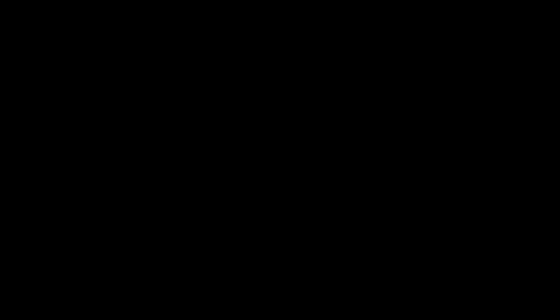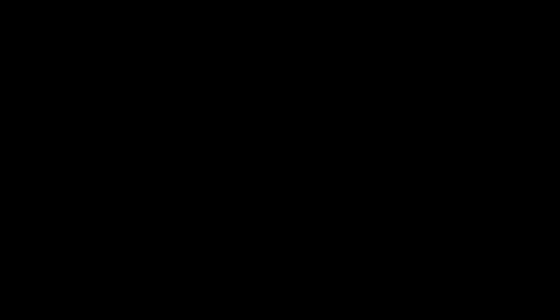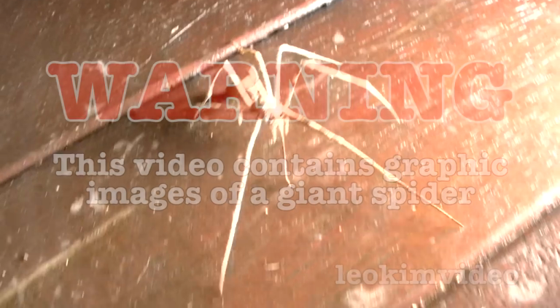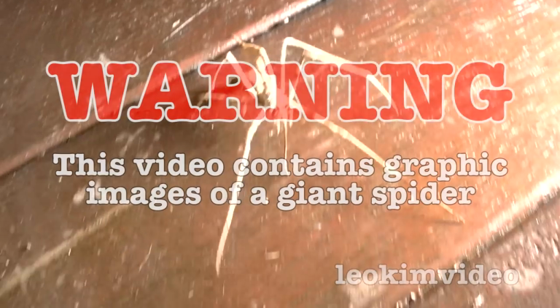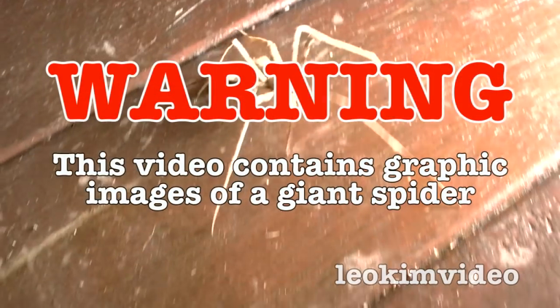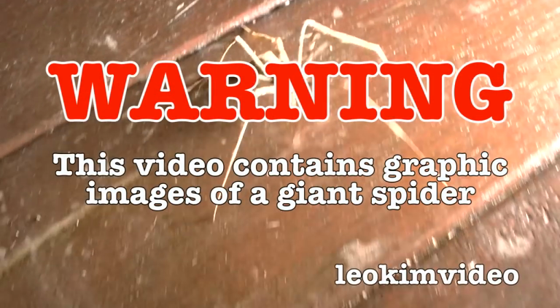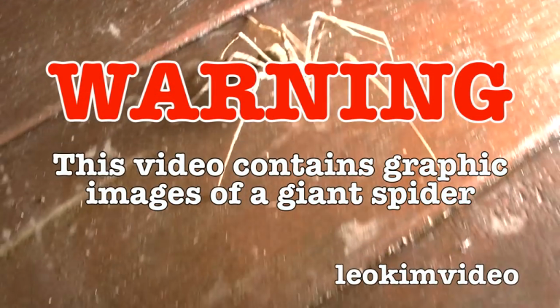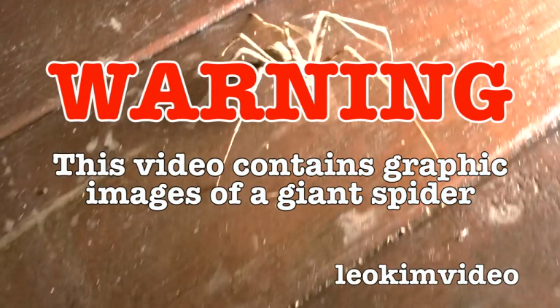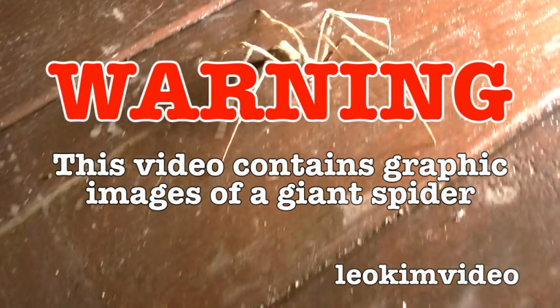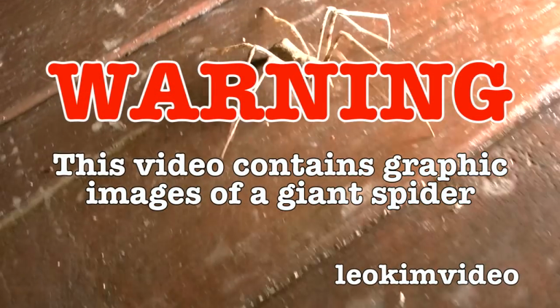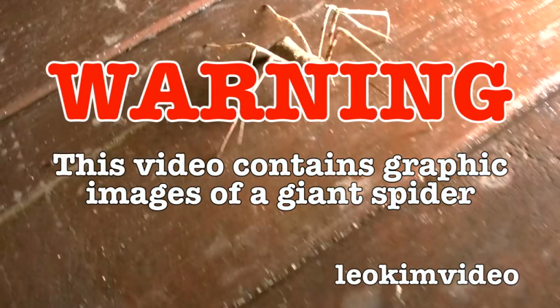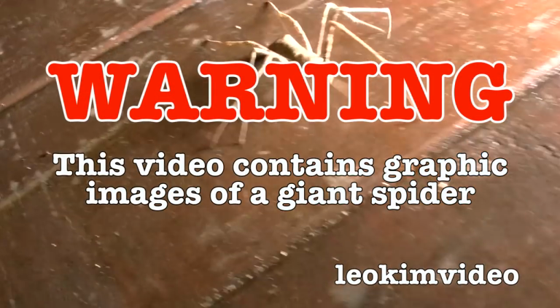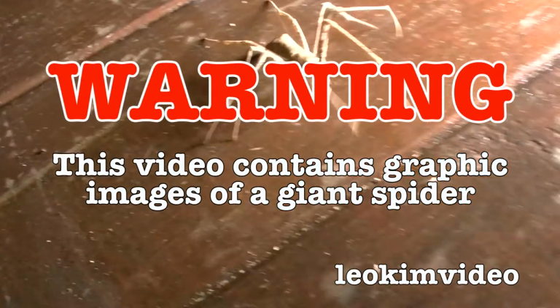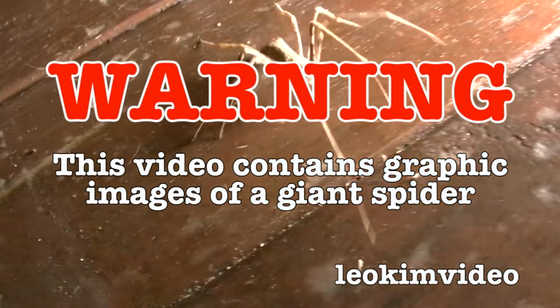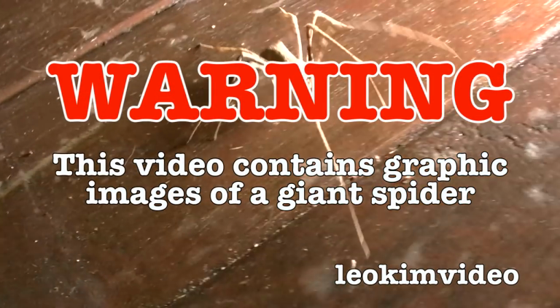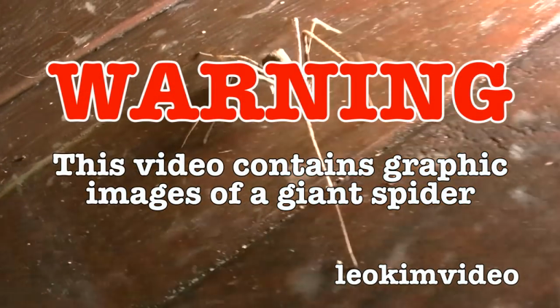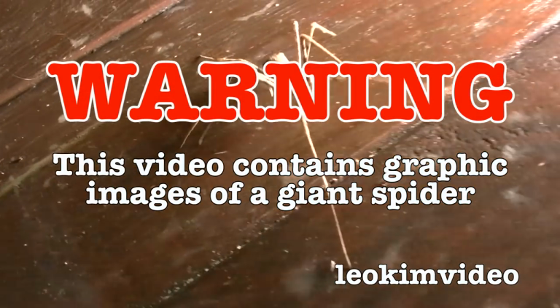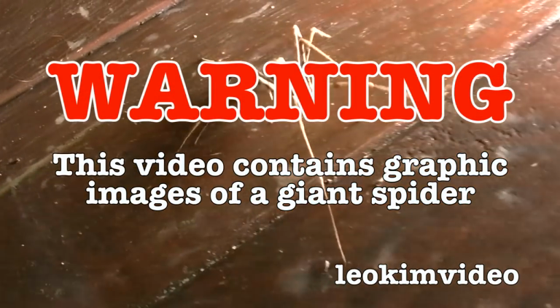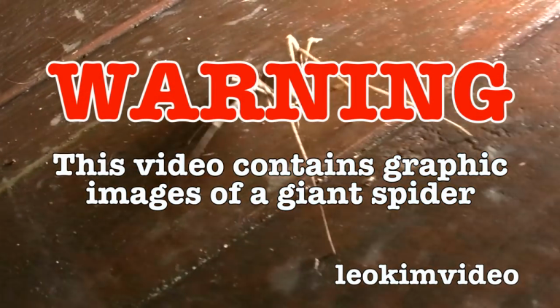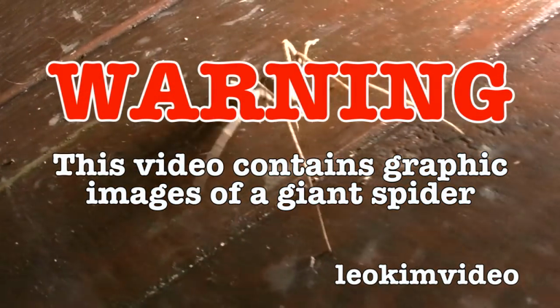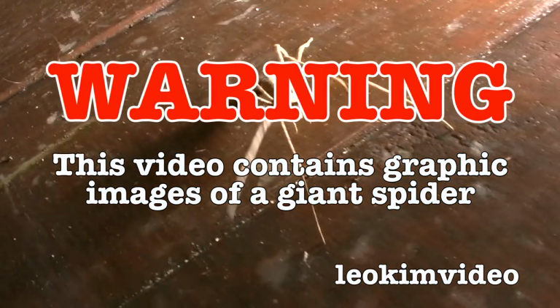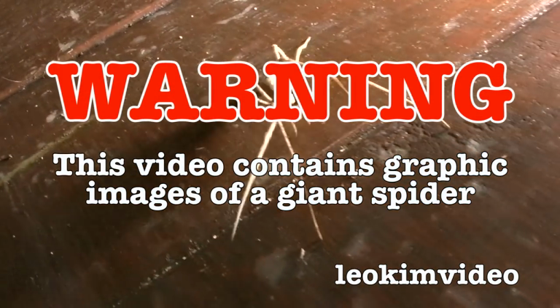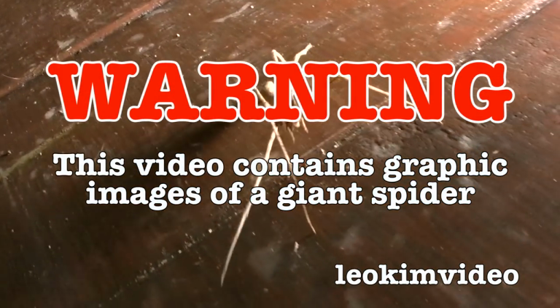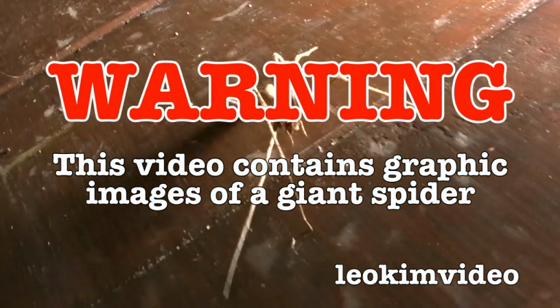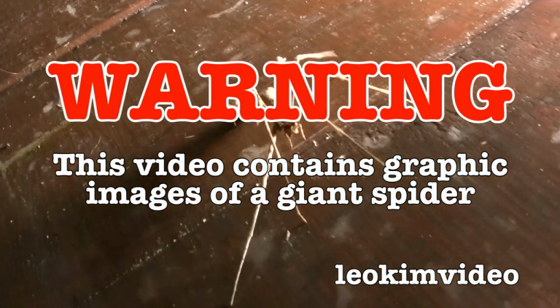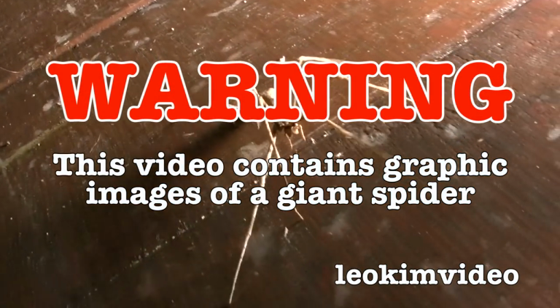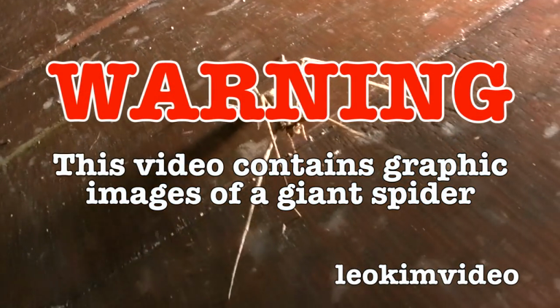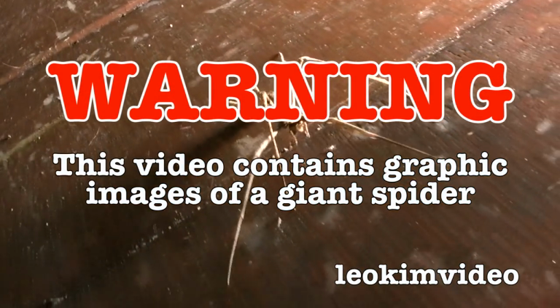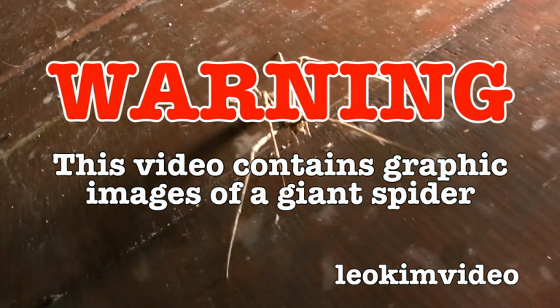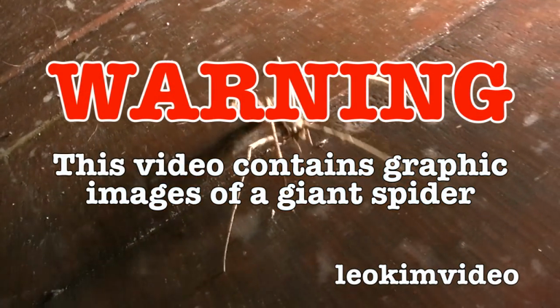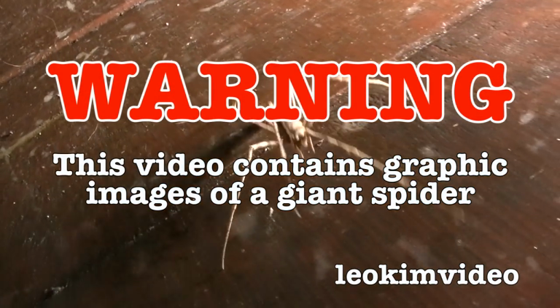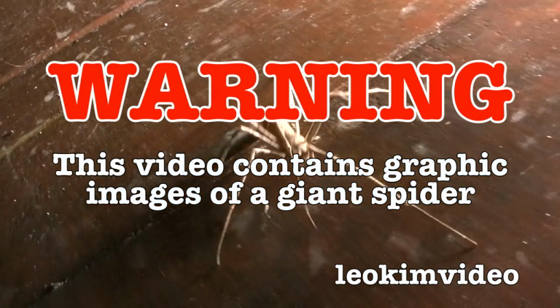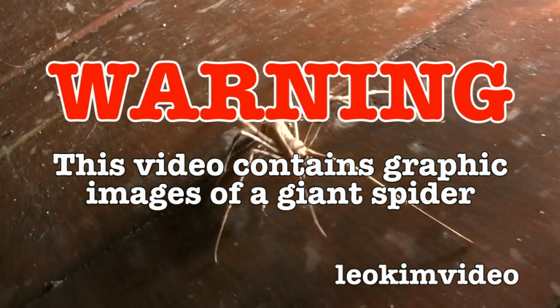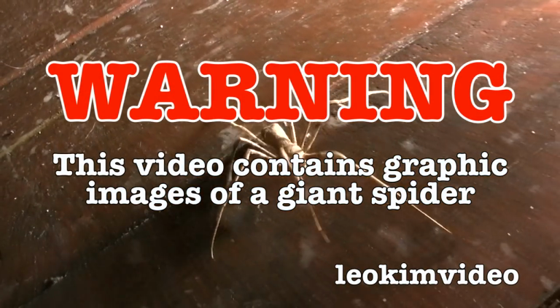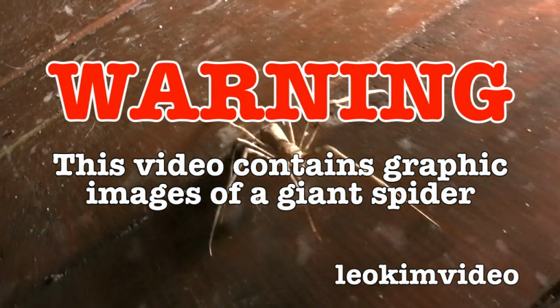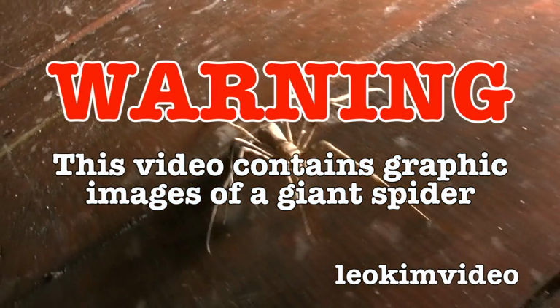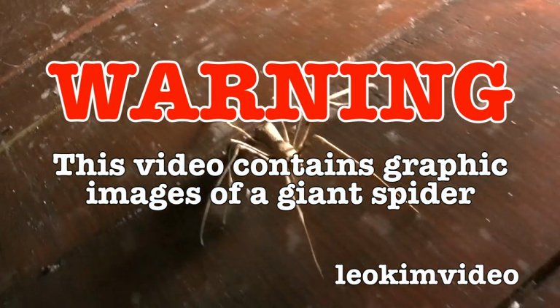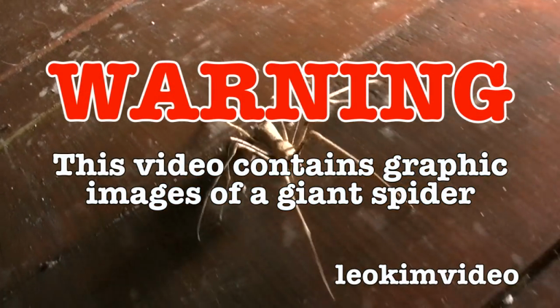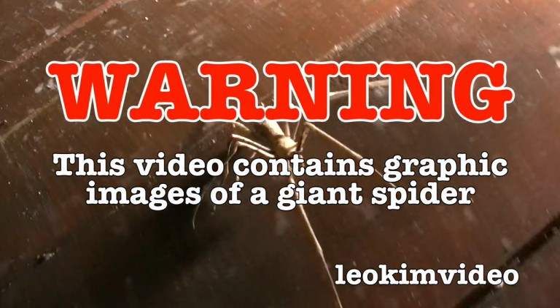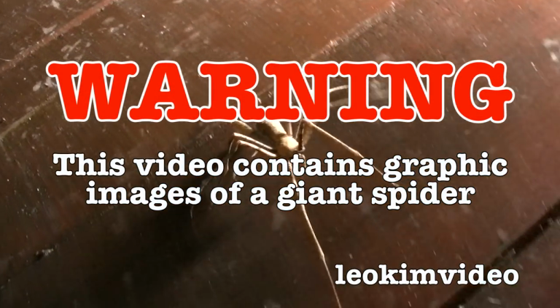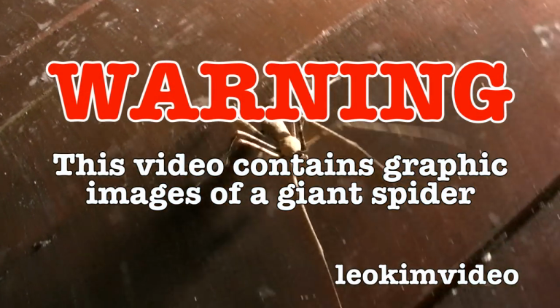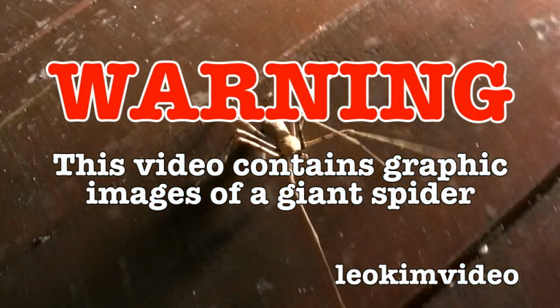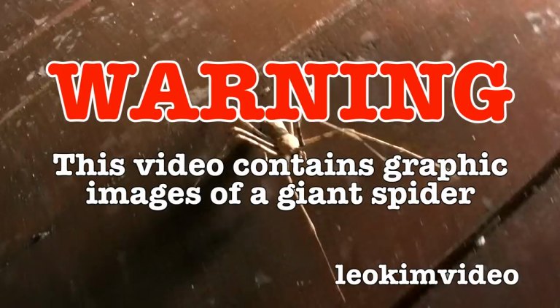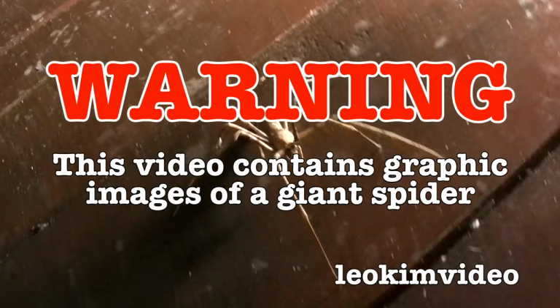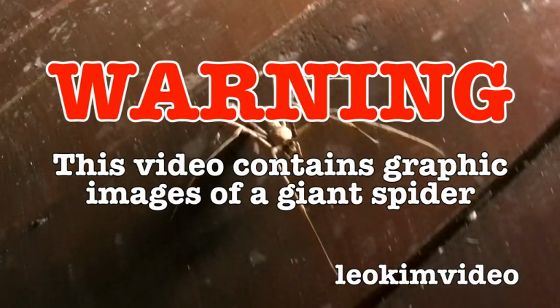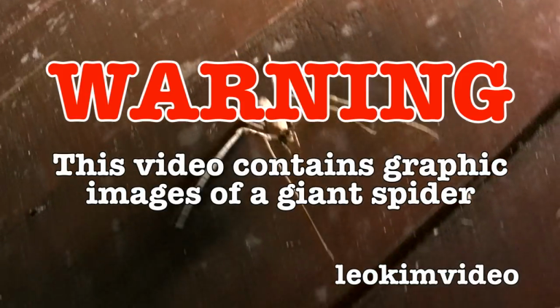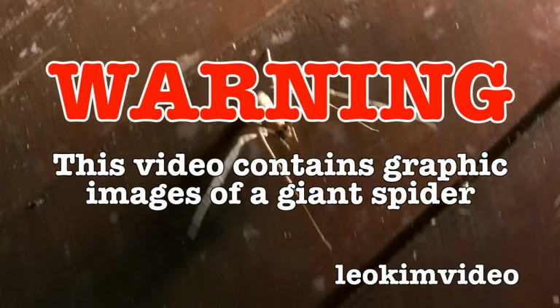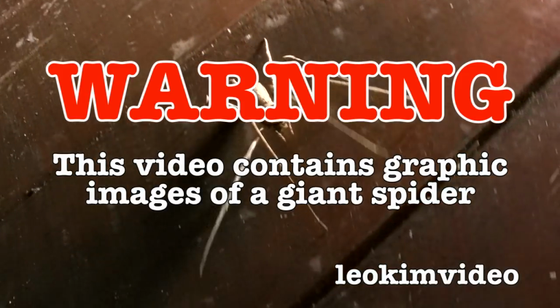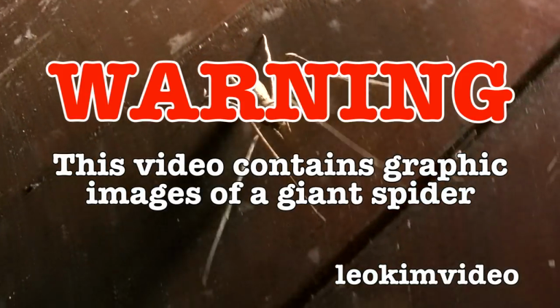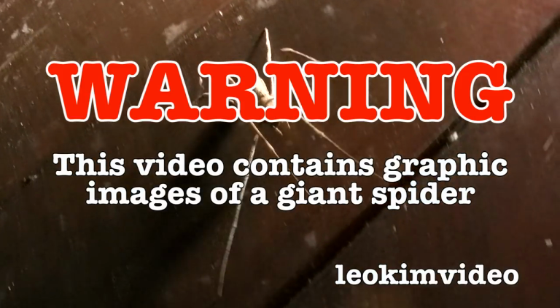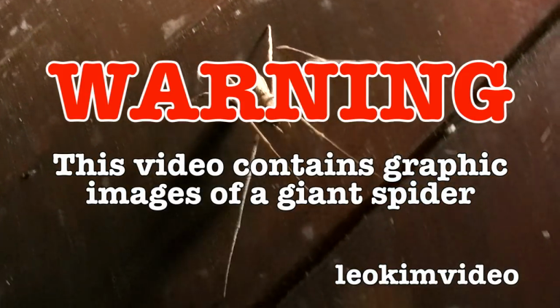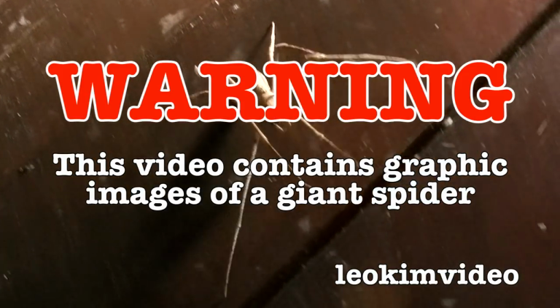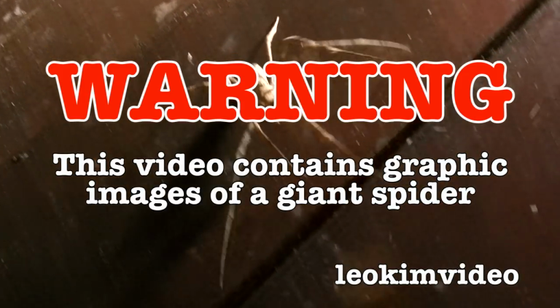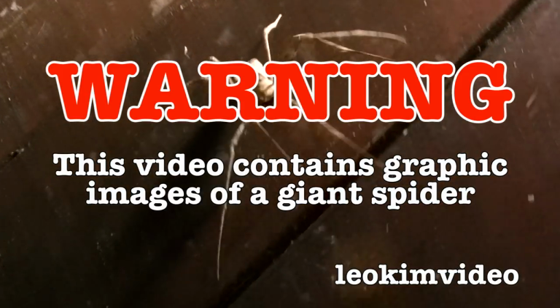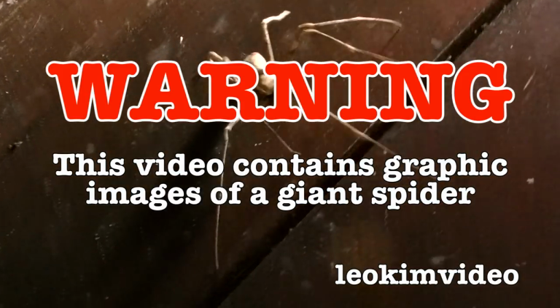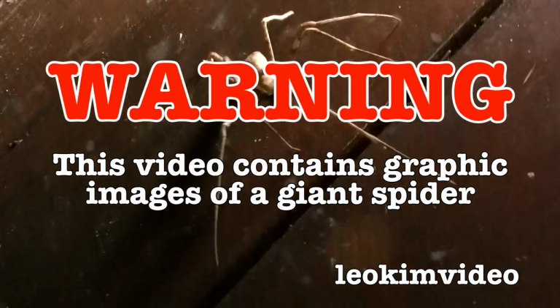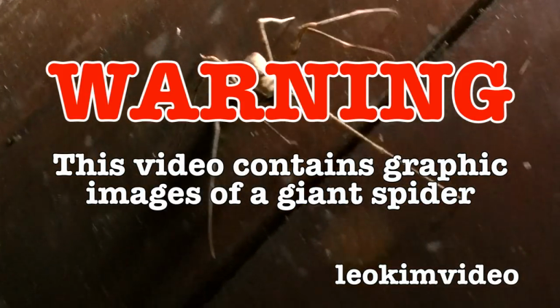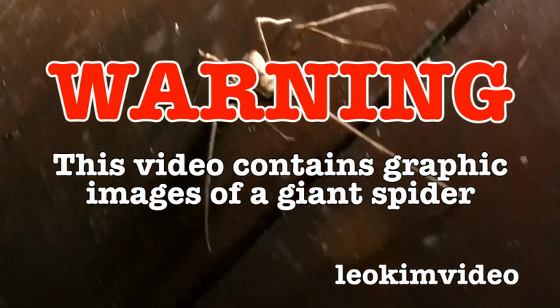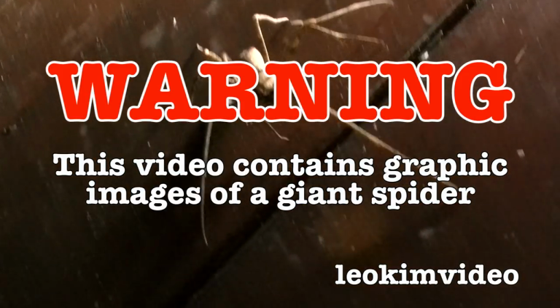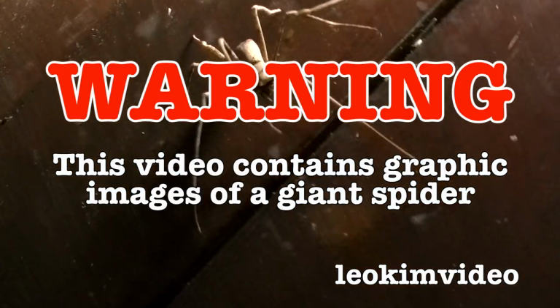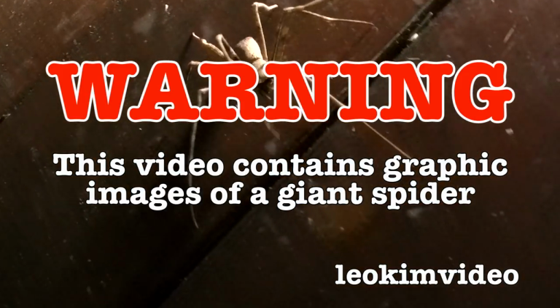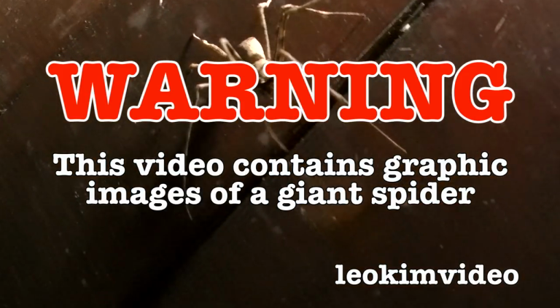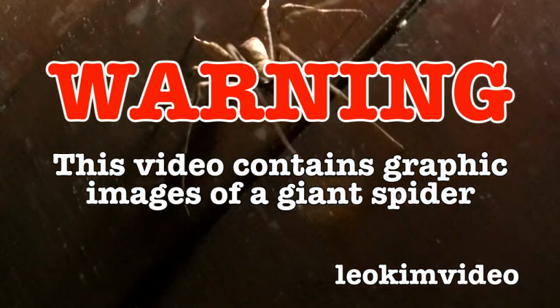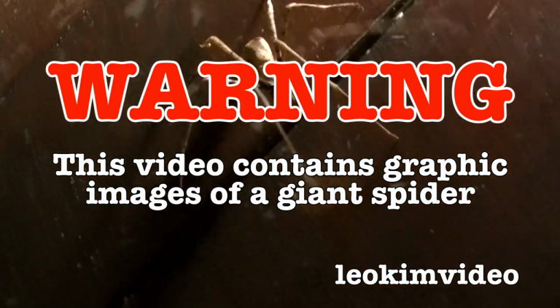Warning, this video contains graphic images of a giant and very confused spider. If you suffer arachnophobia, this video is not for you.